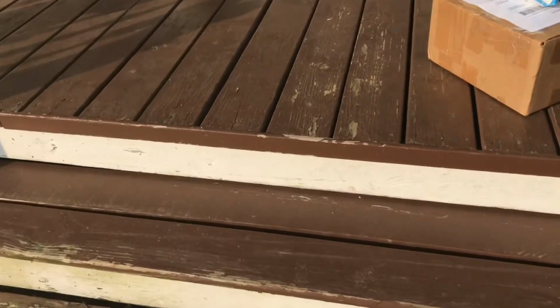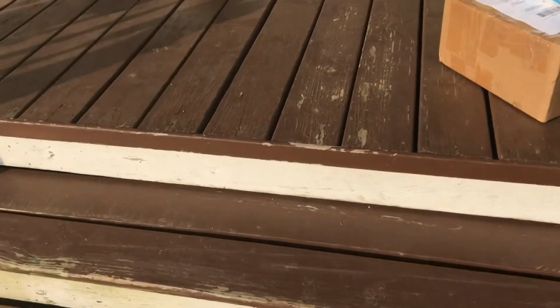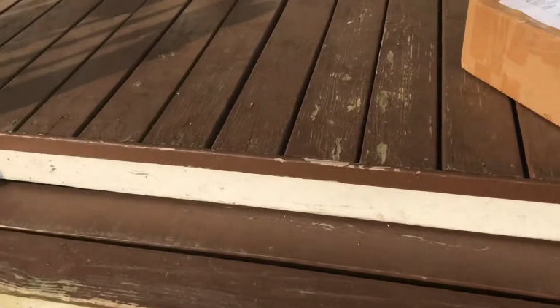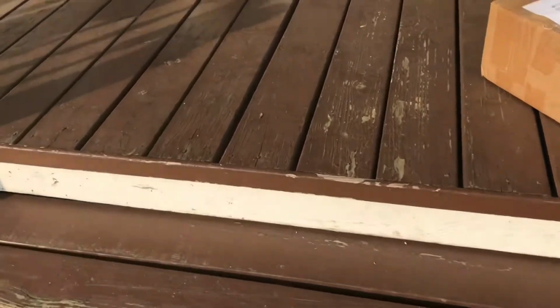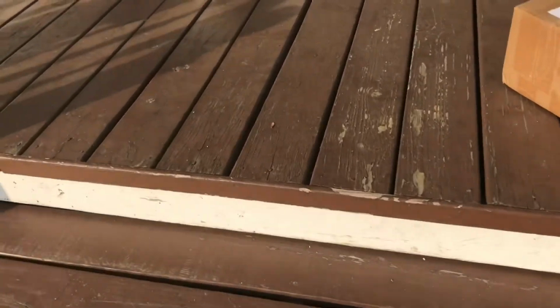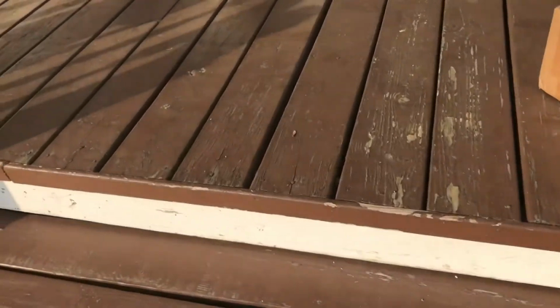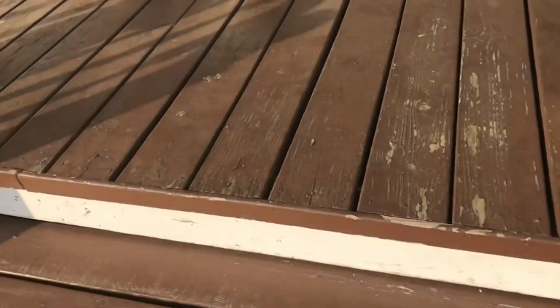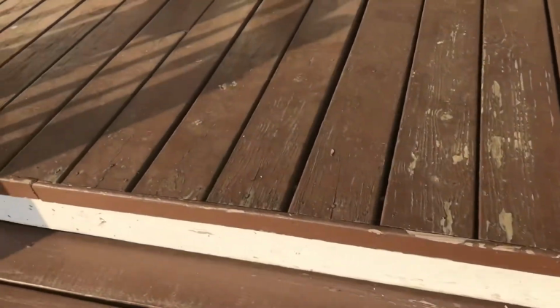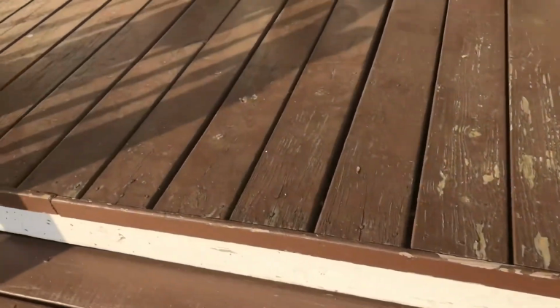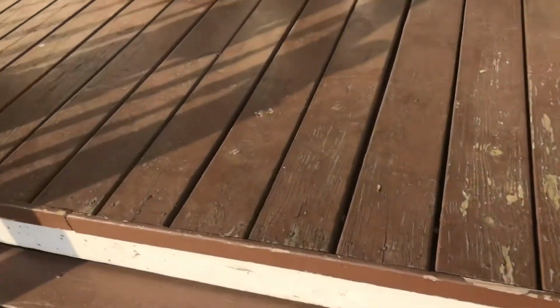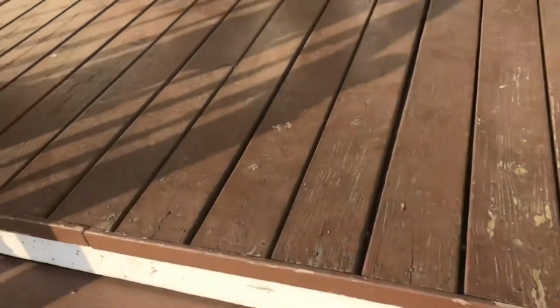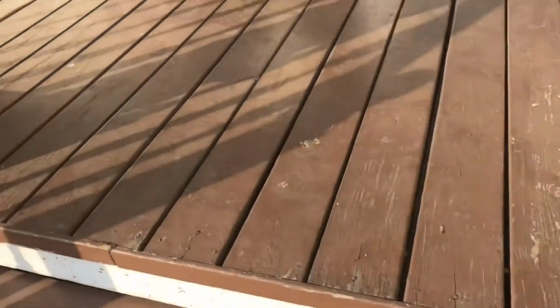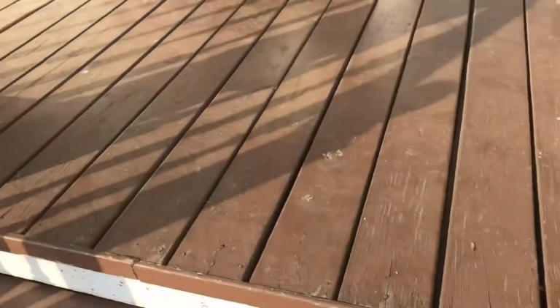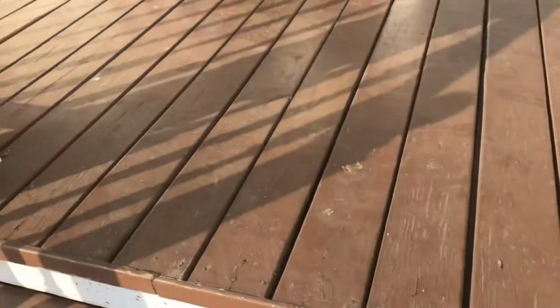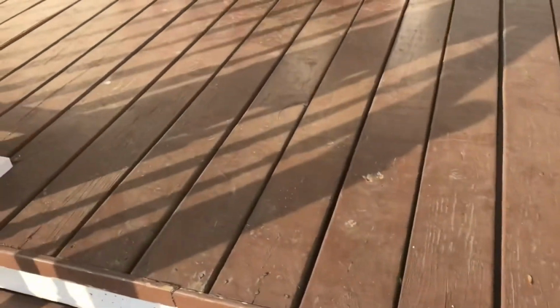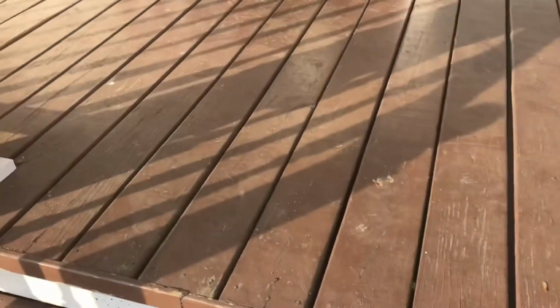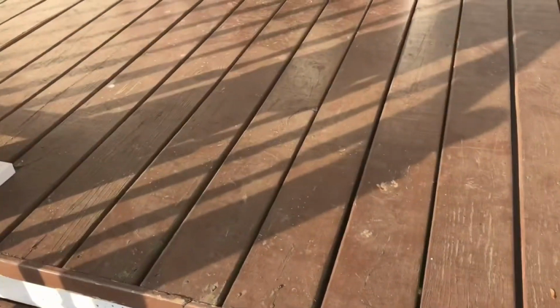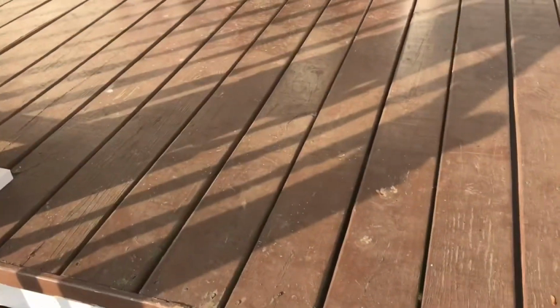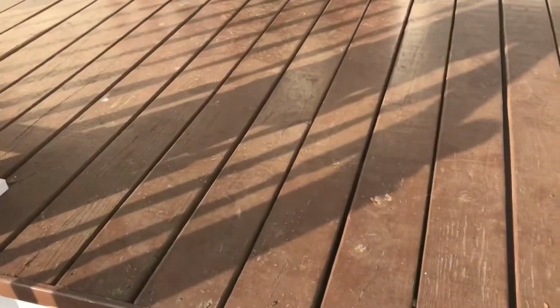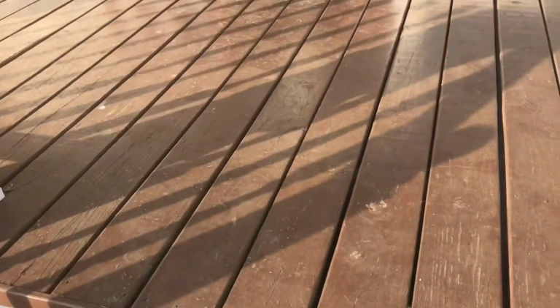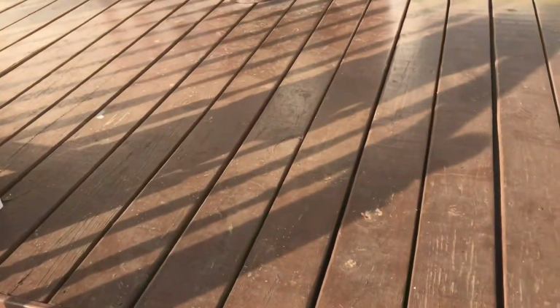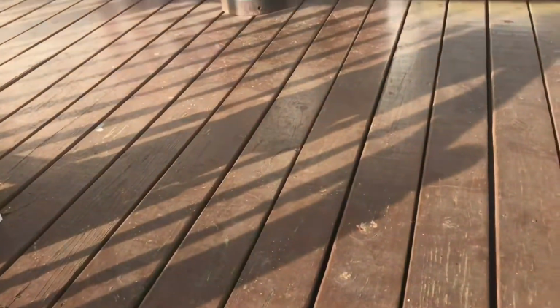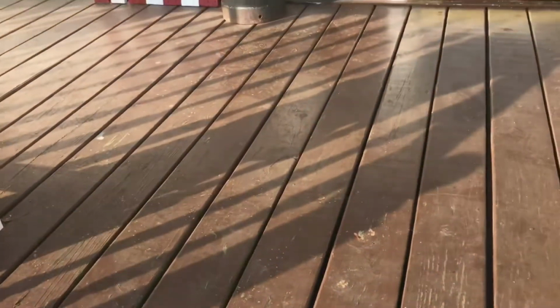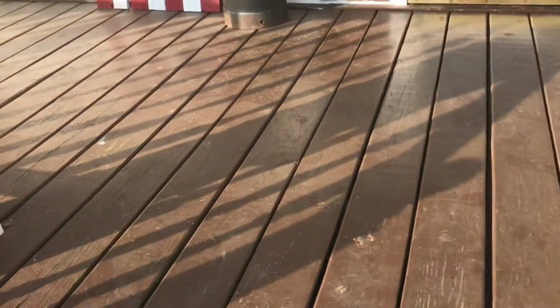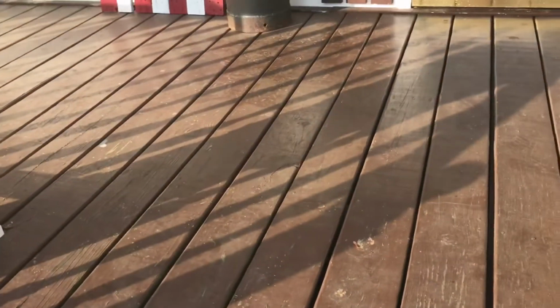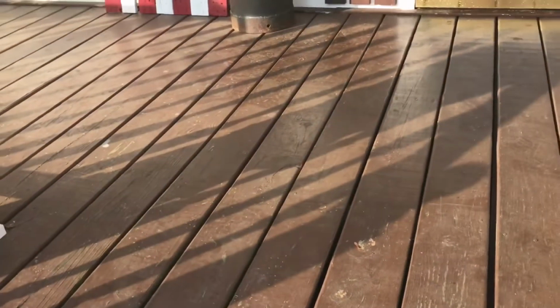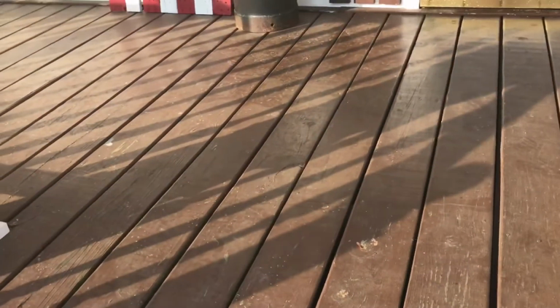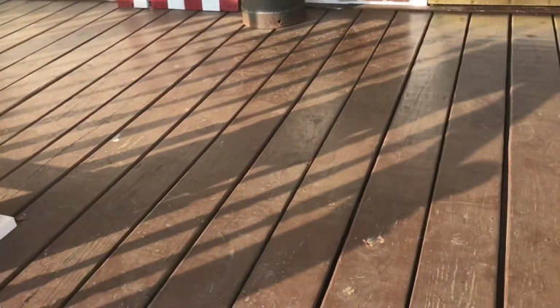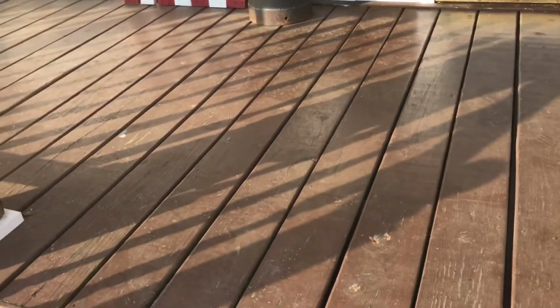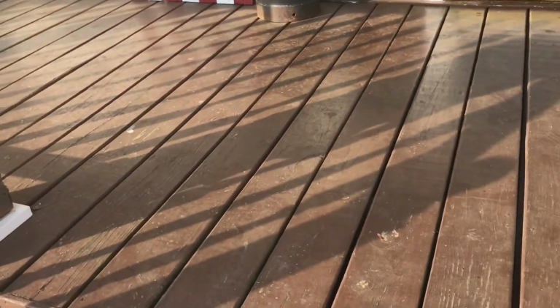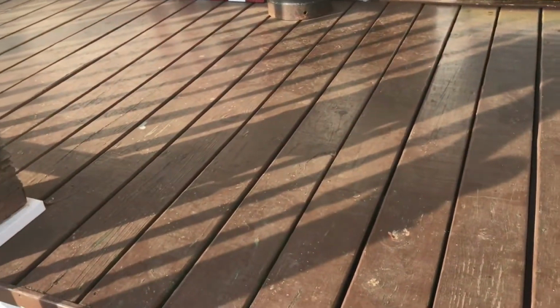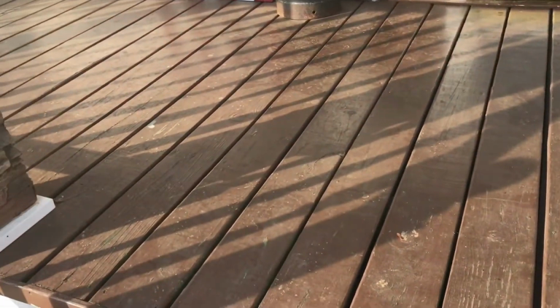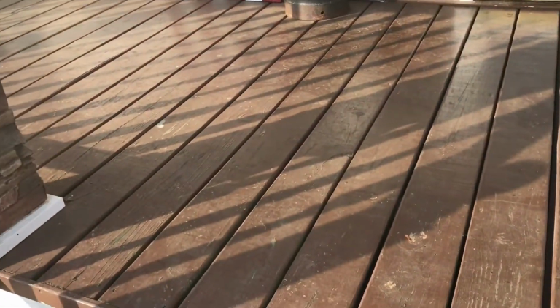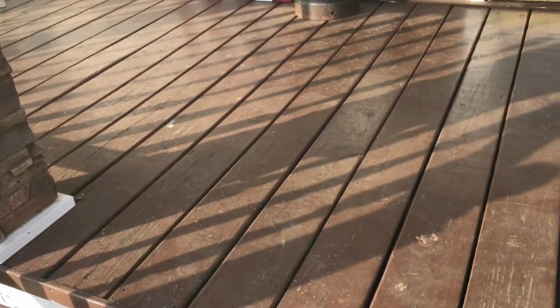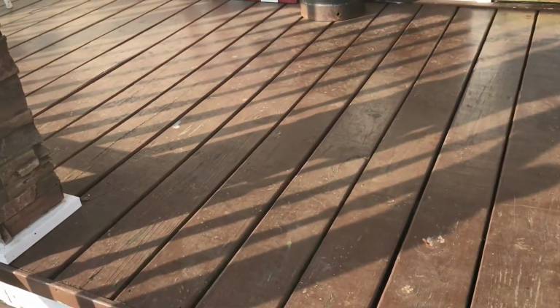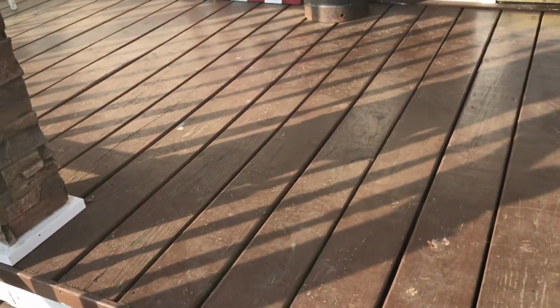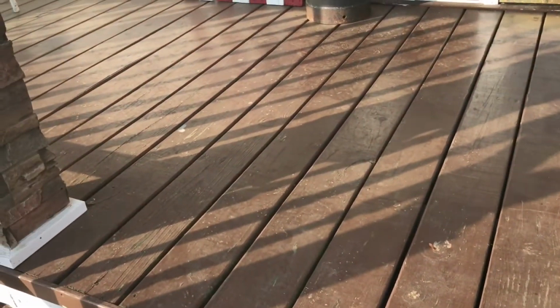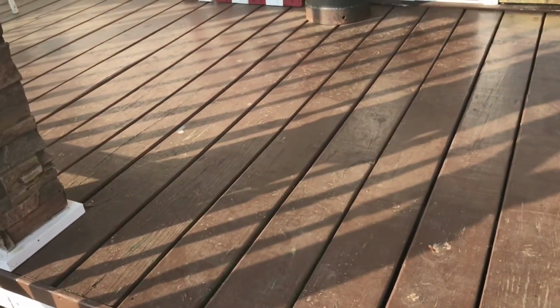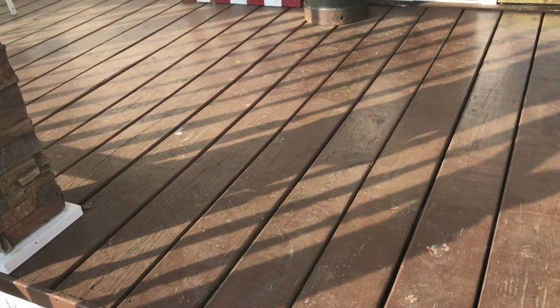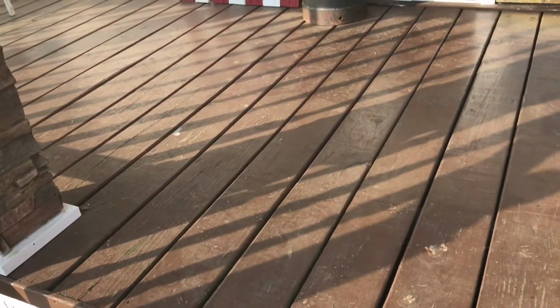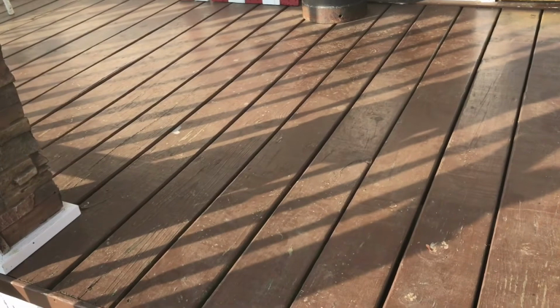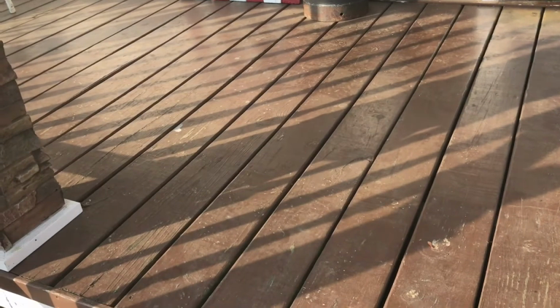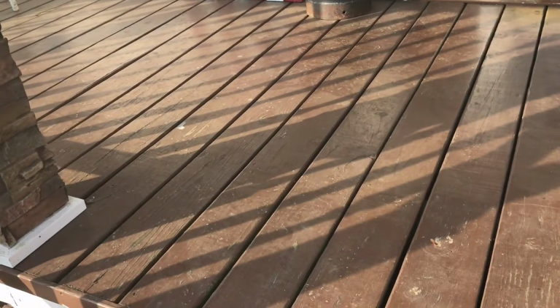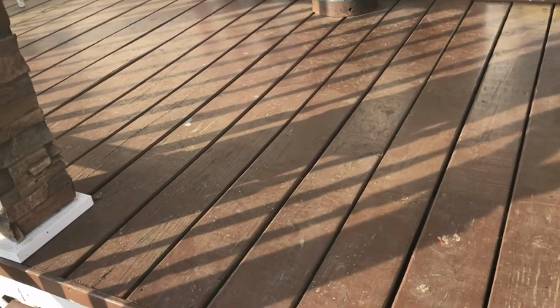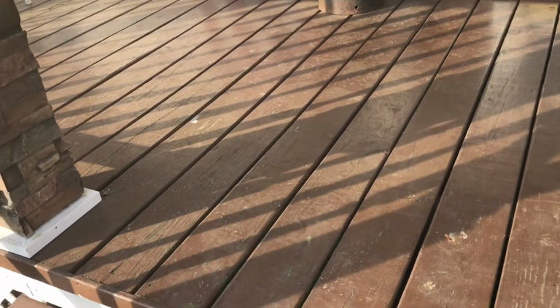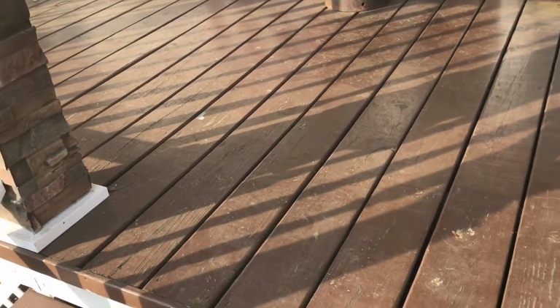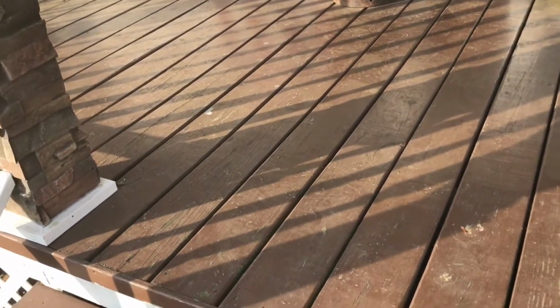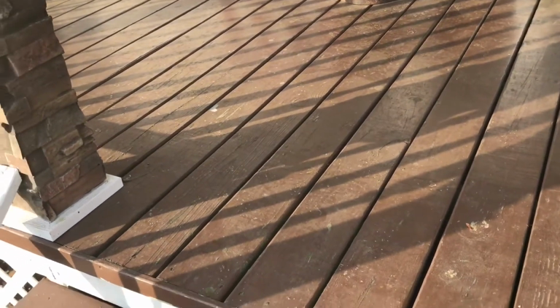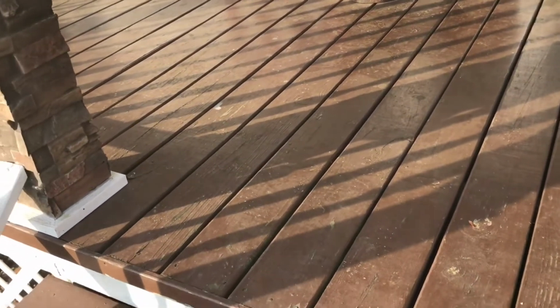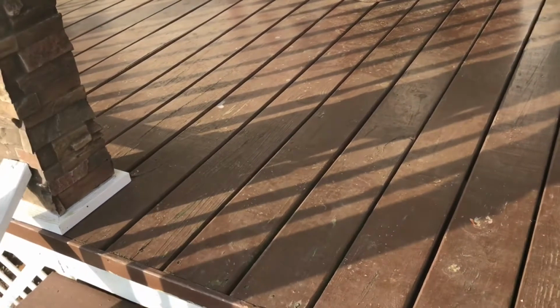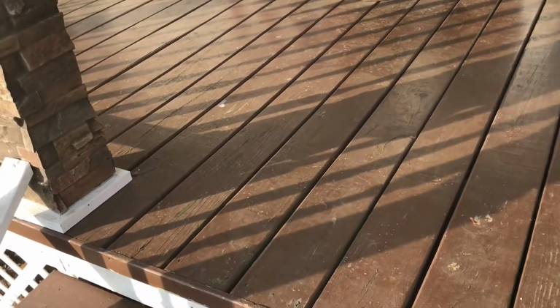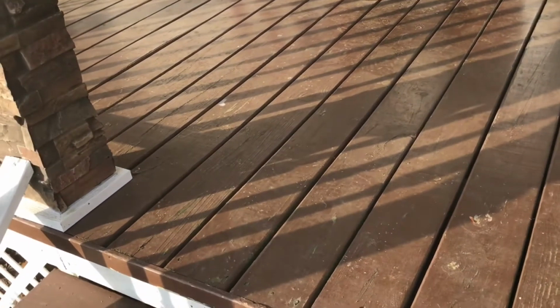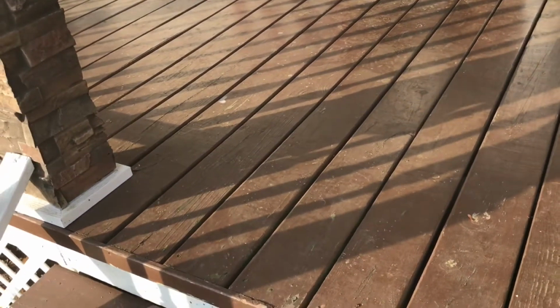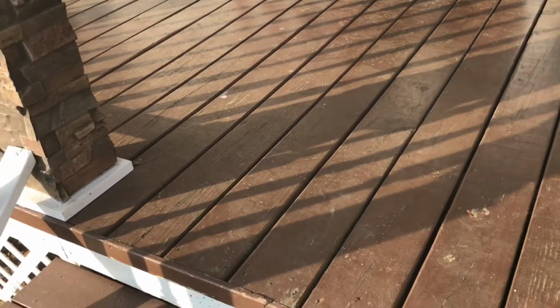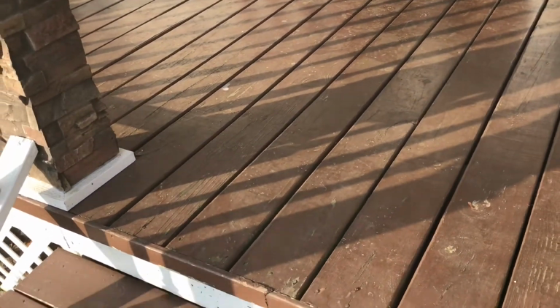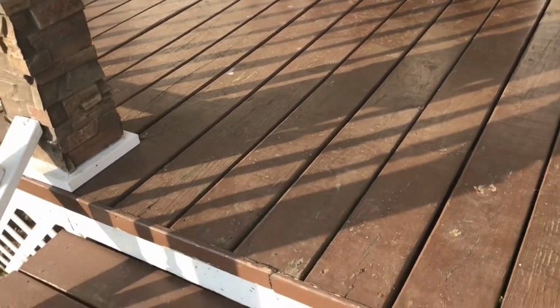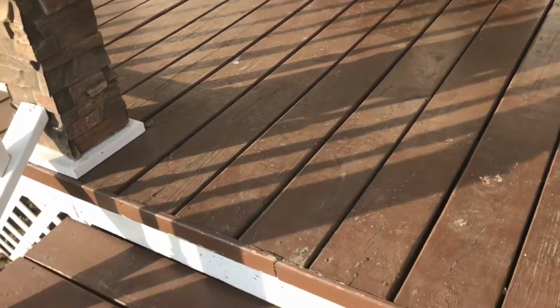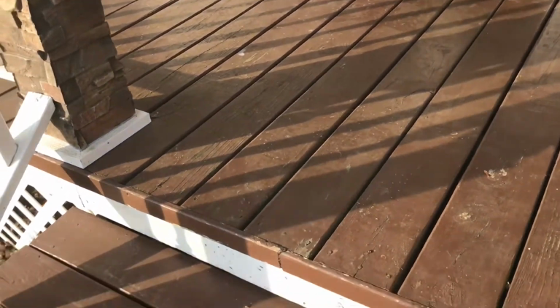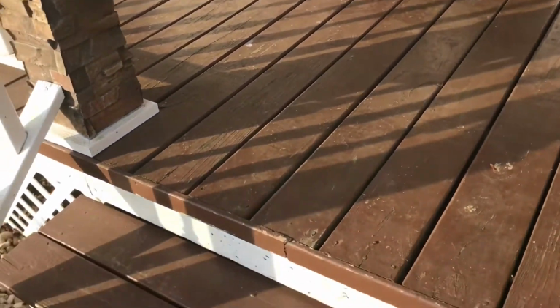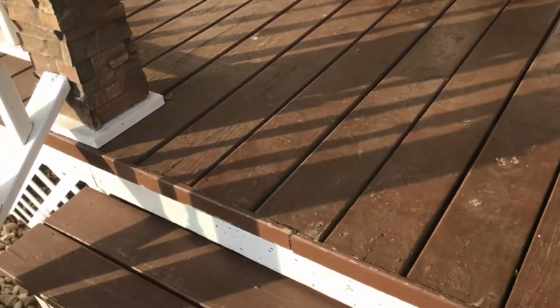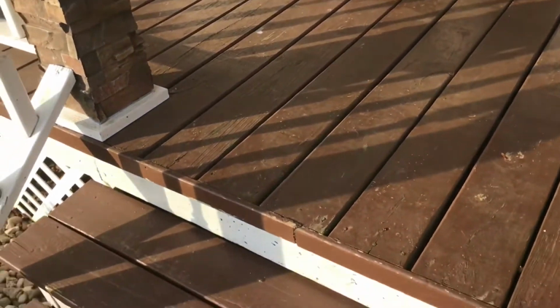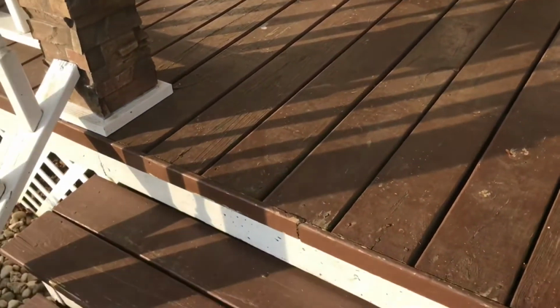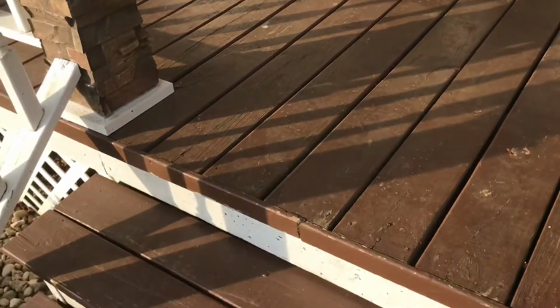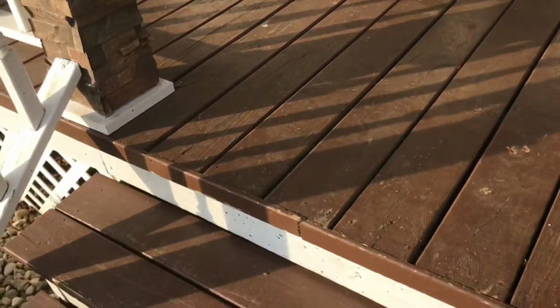I'll scrape the porch before we repaint it, and of course clean it after I scrape it. It's gonna be quite a job.